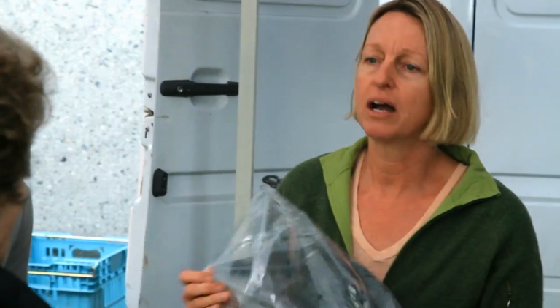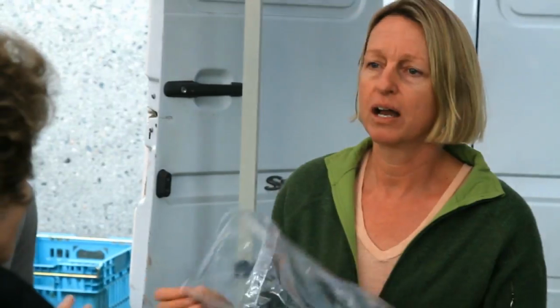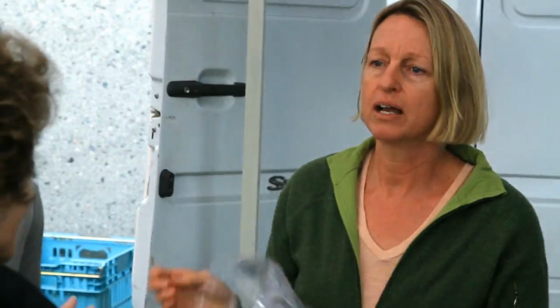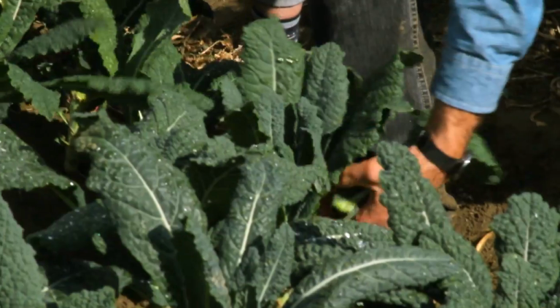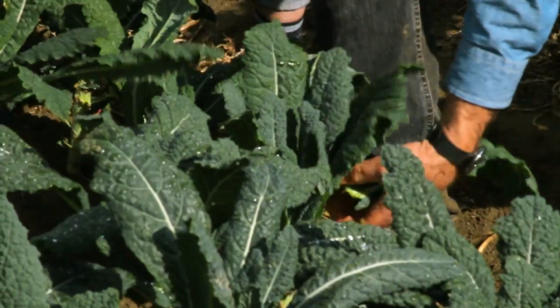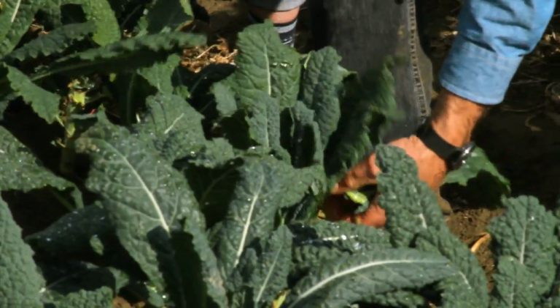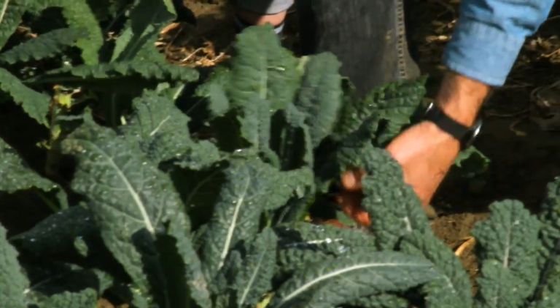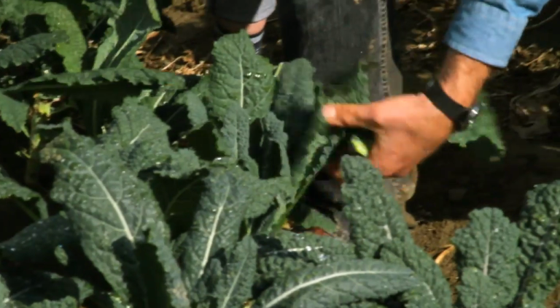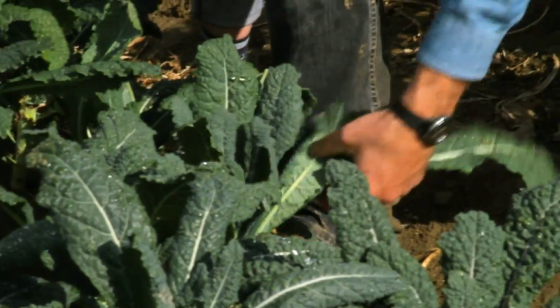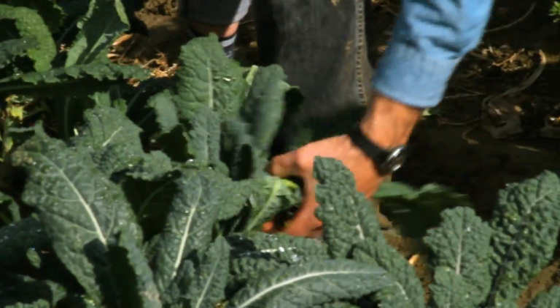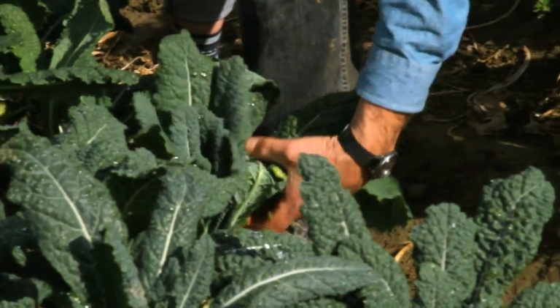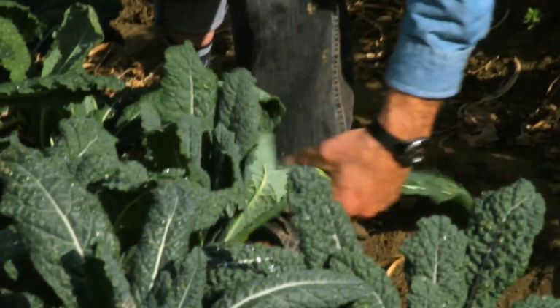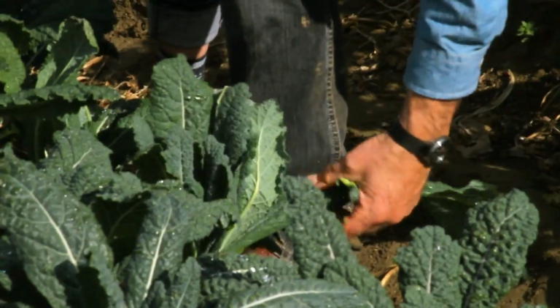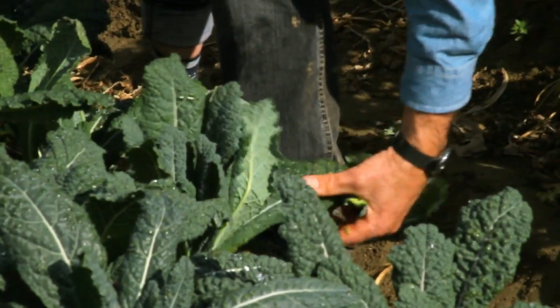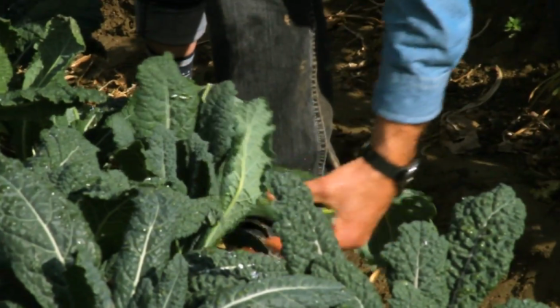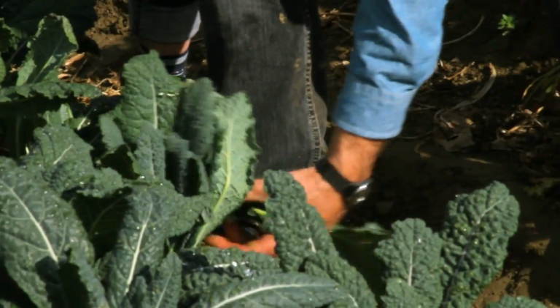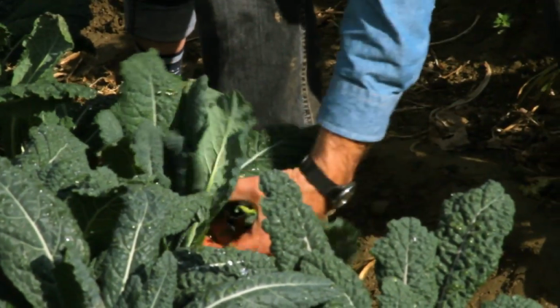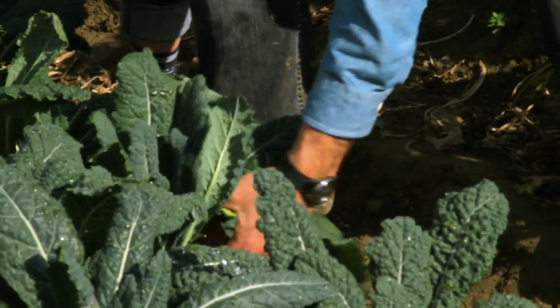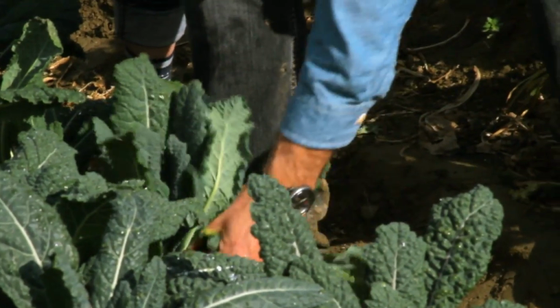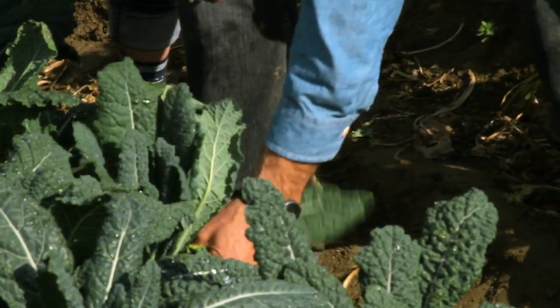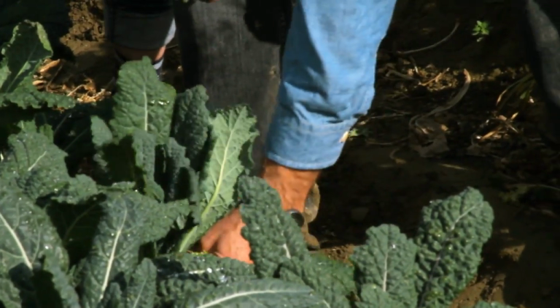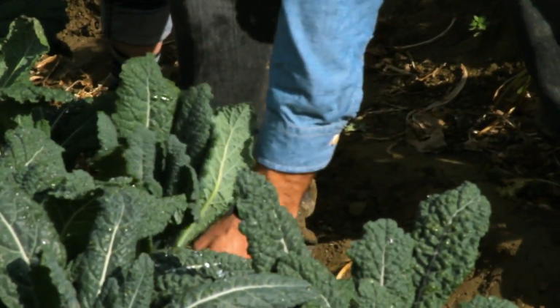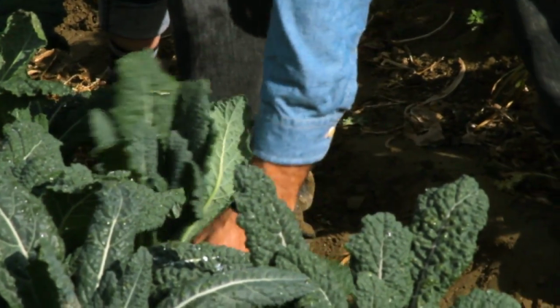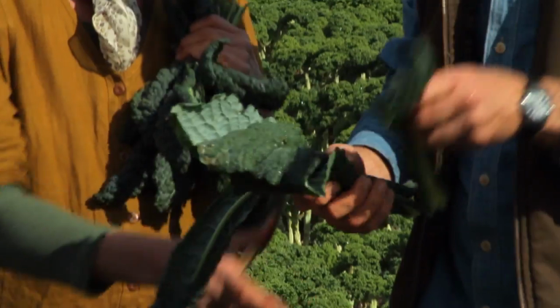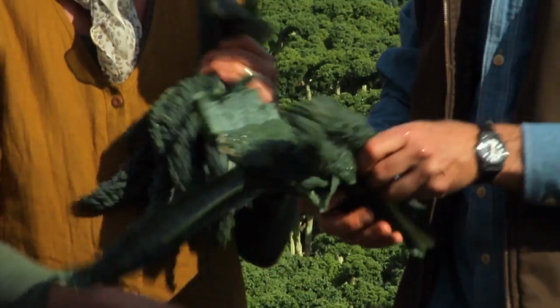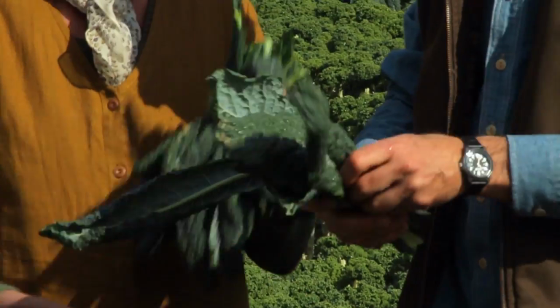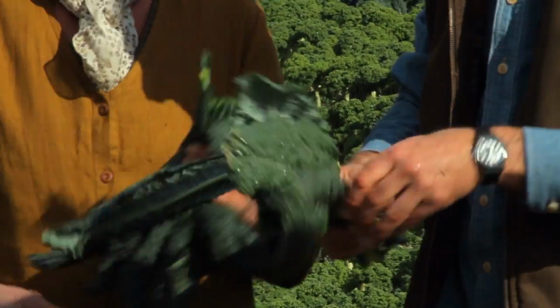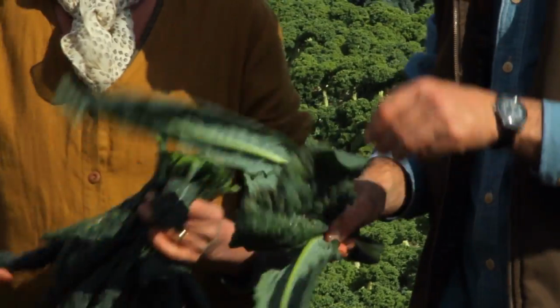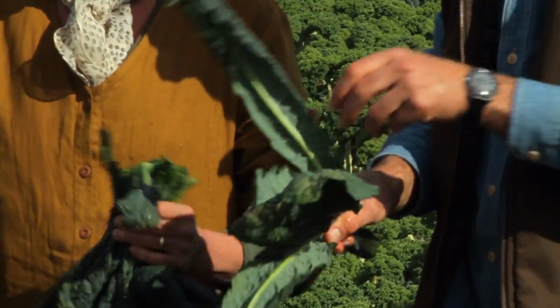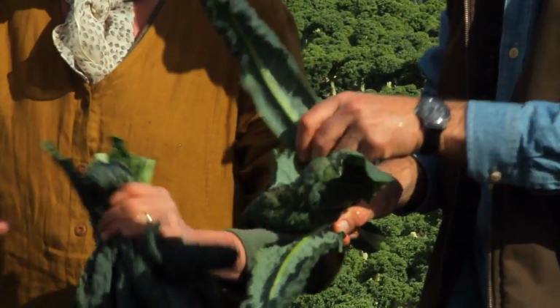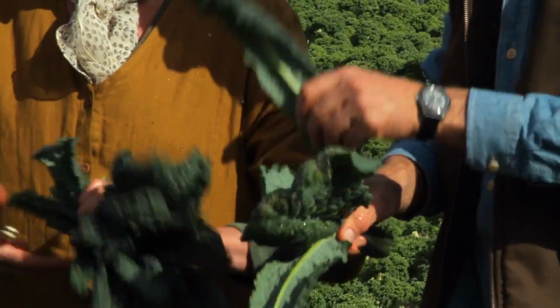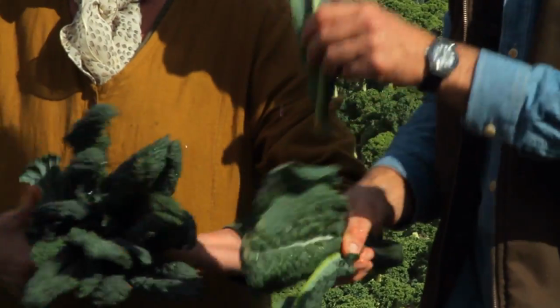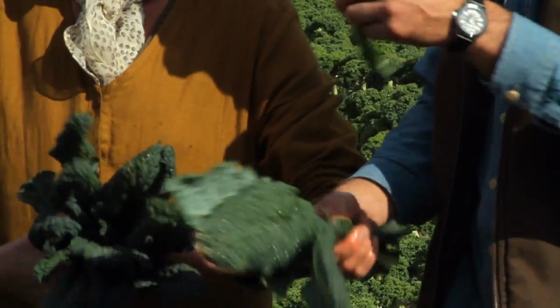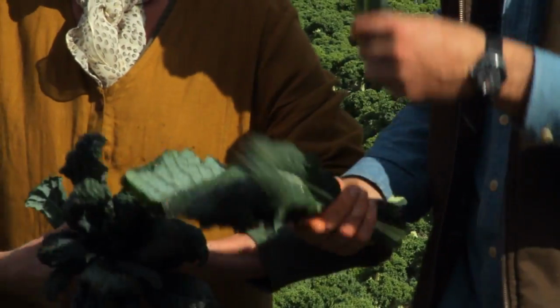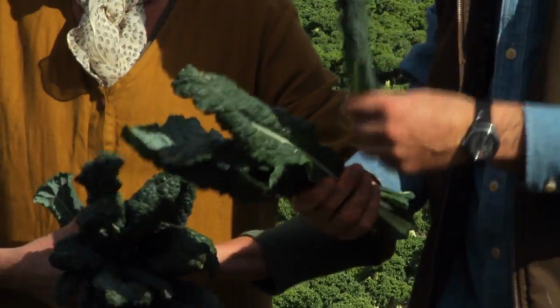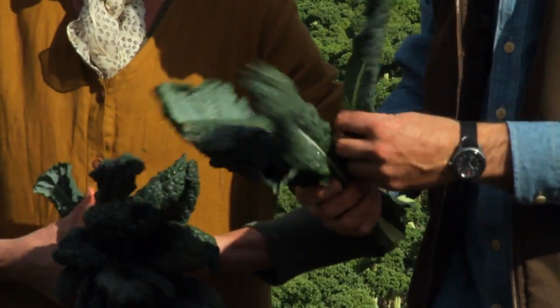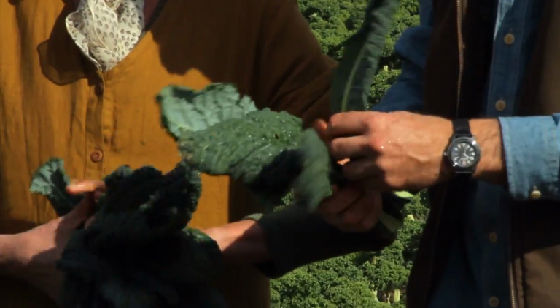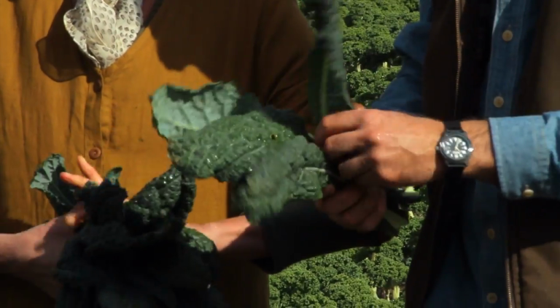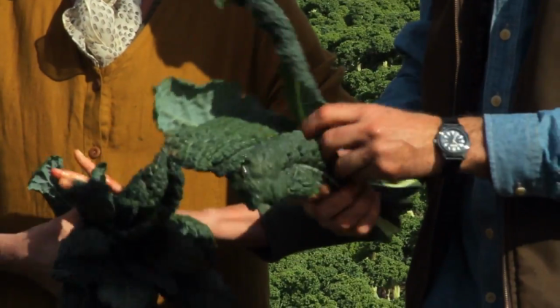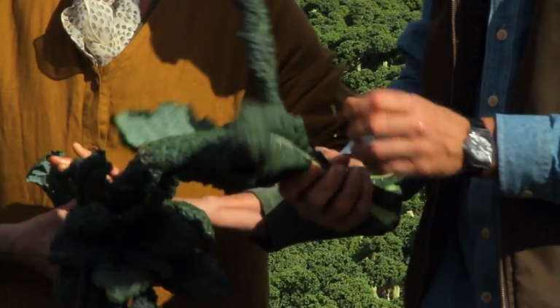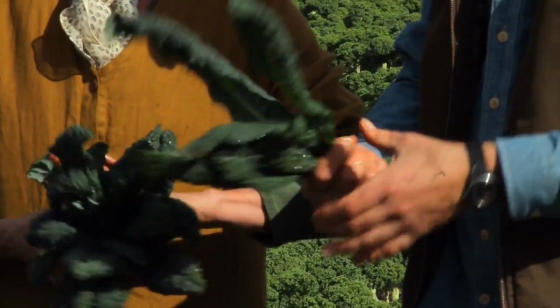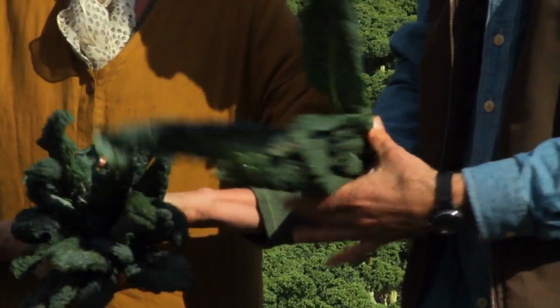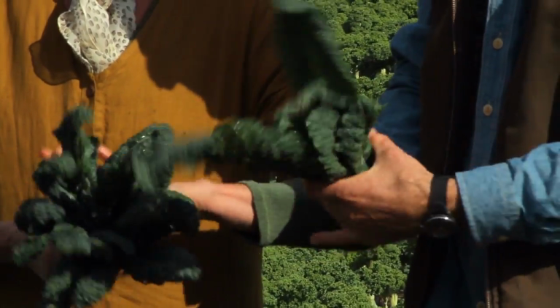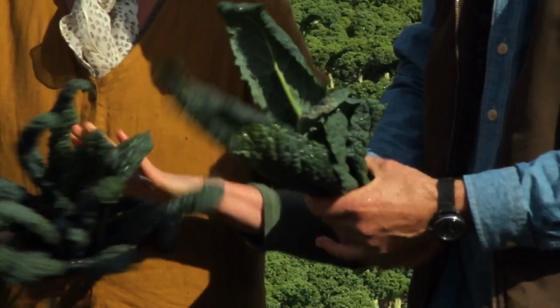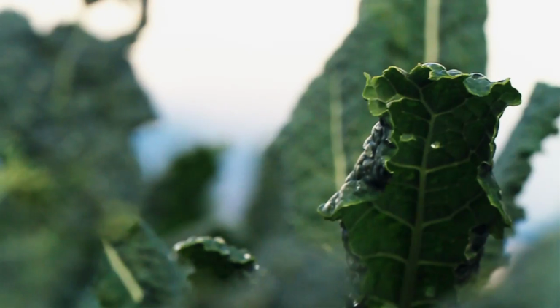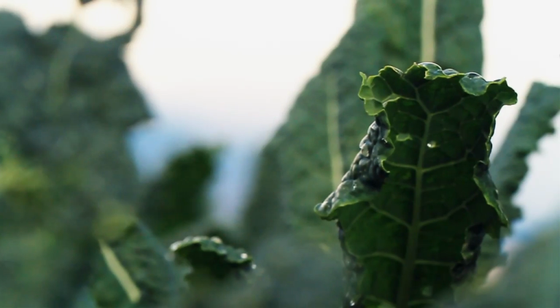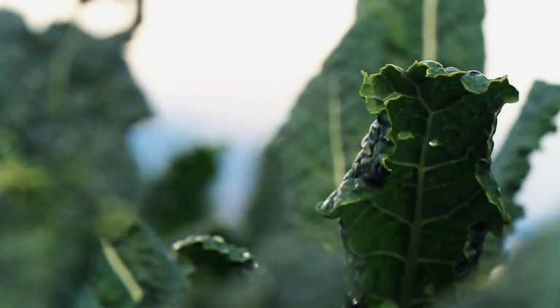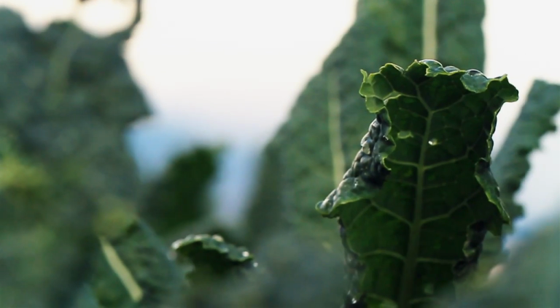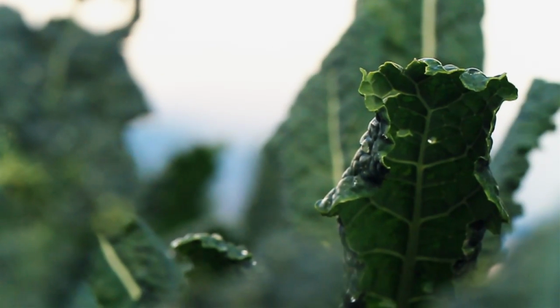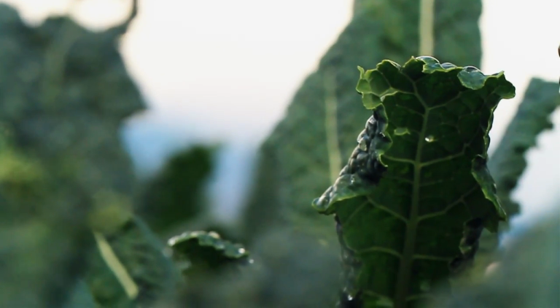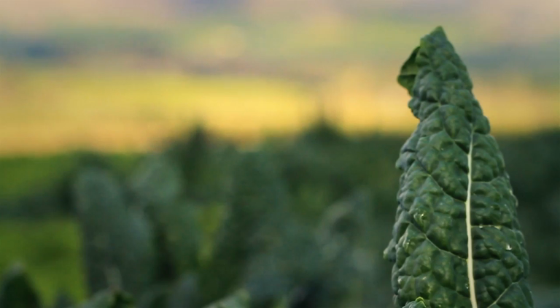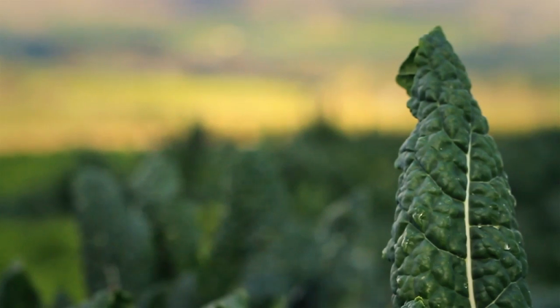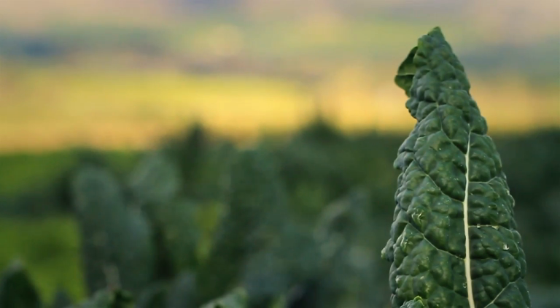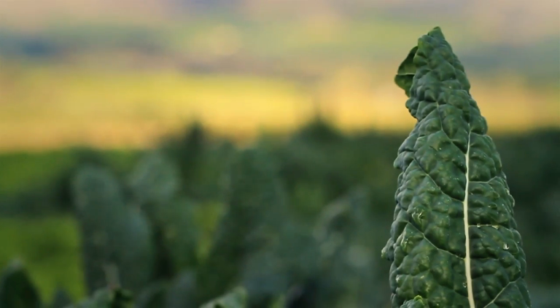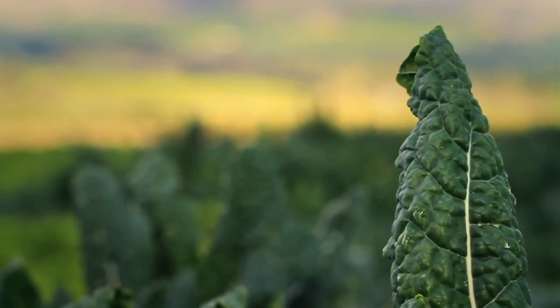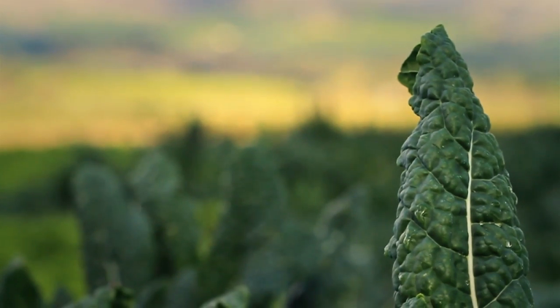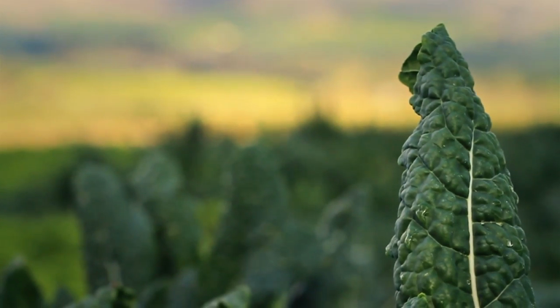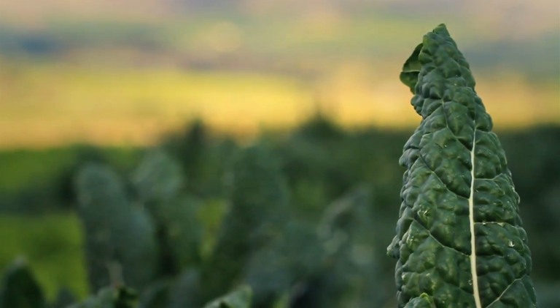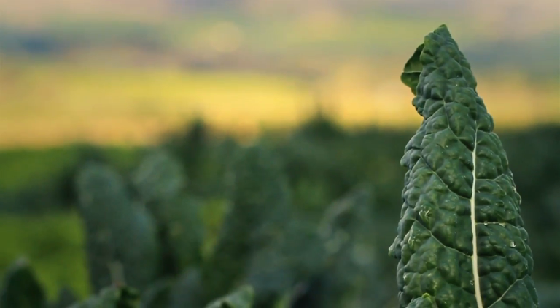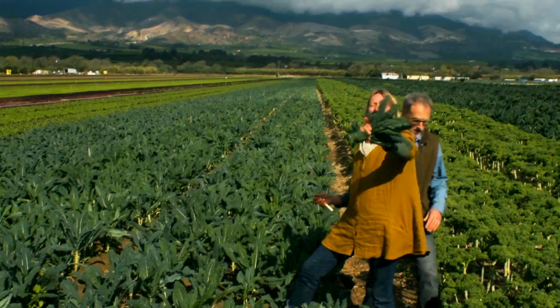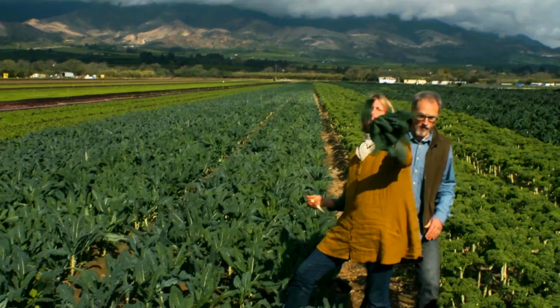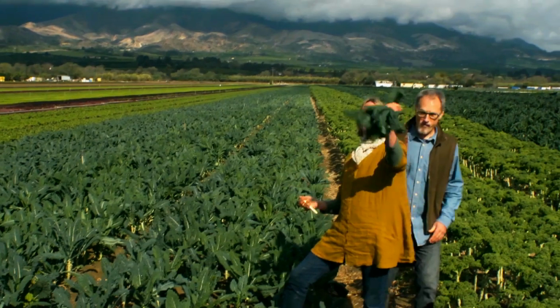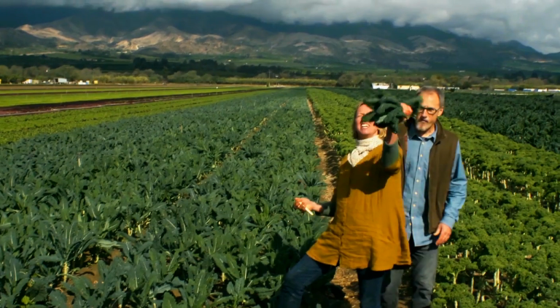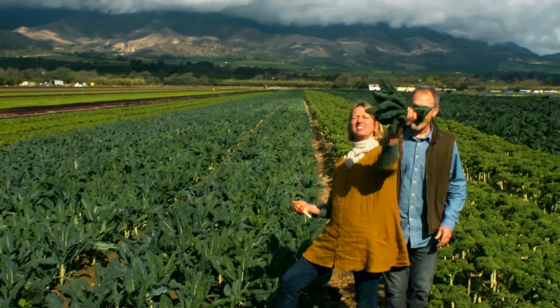The leaves are pulled off the bottom and bunched, and then the center part is left. And as it grows, these leaves get bigger. There's a bunch of kale.